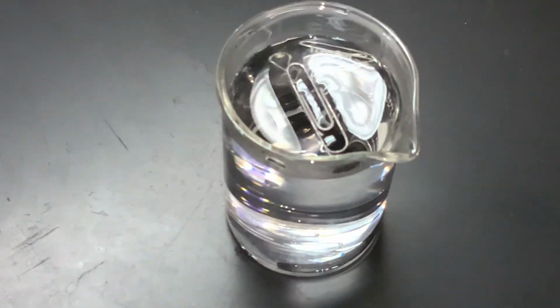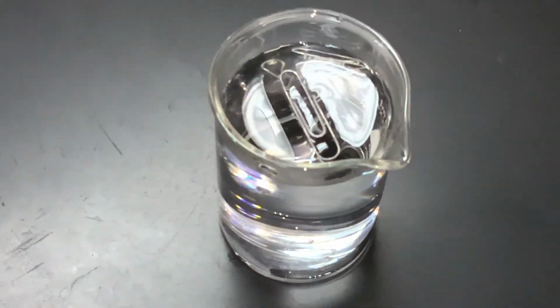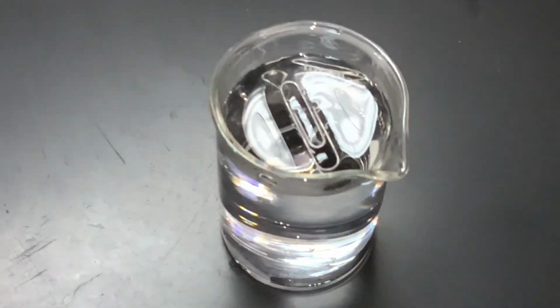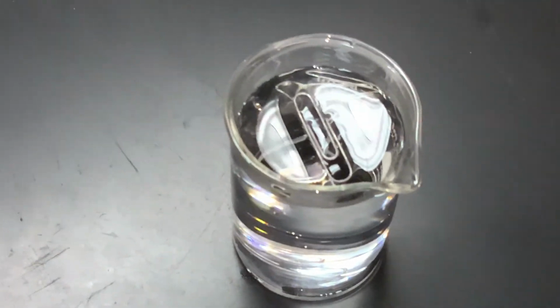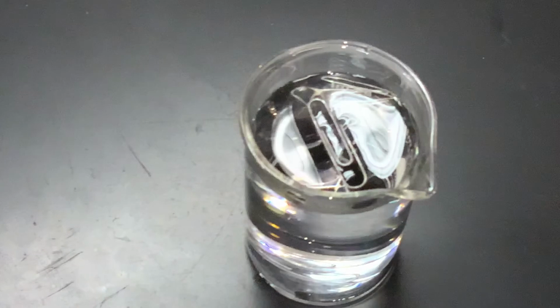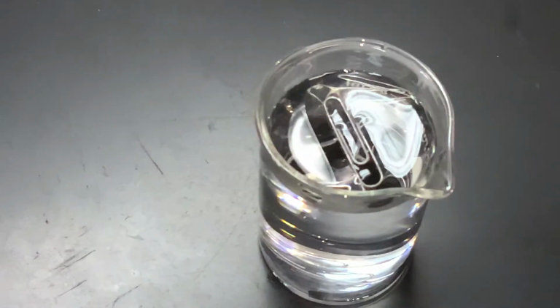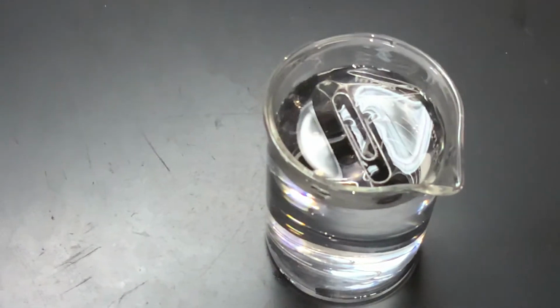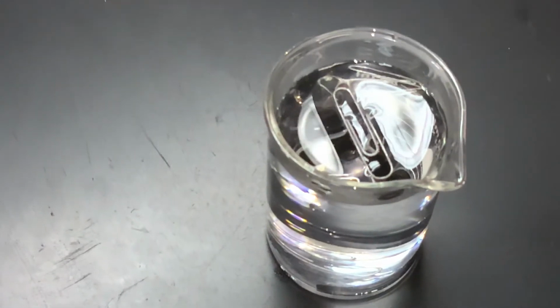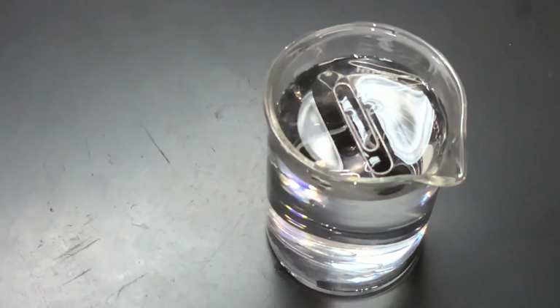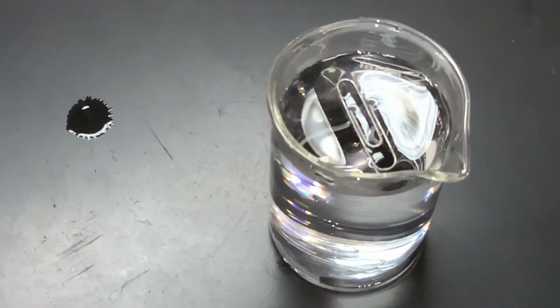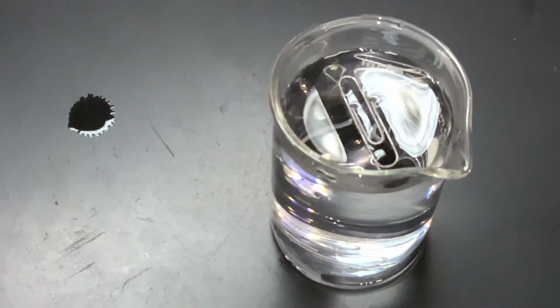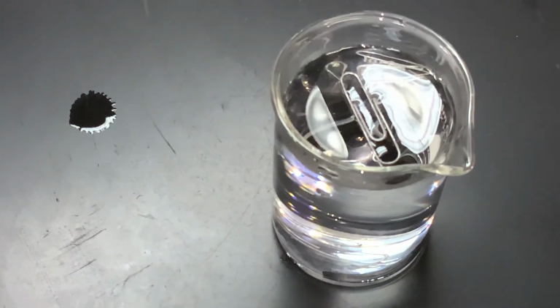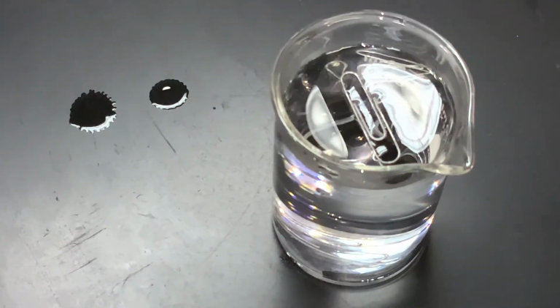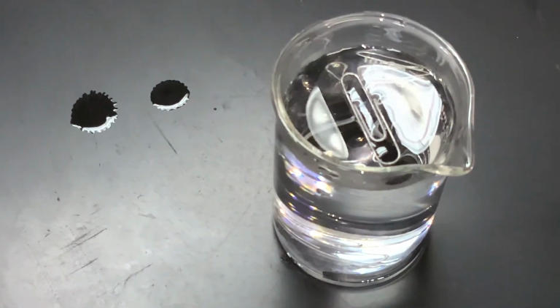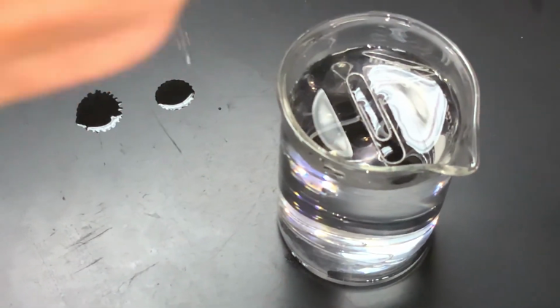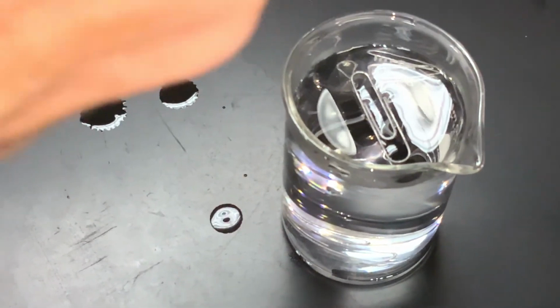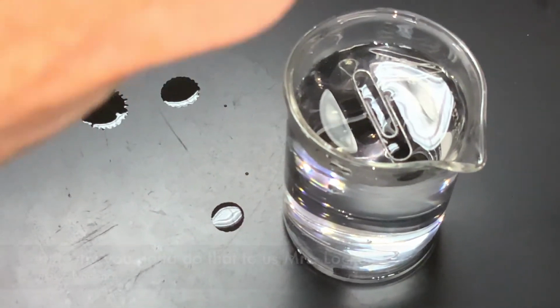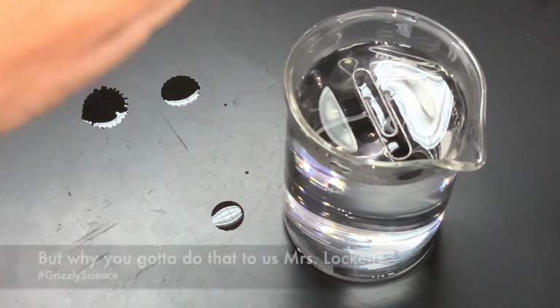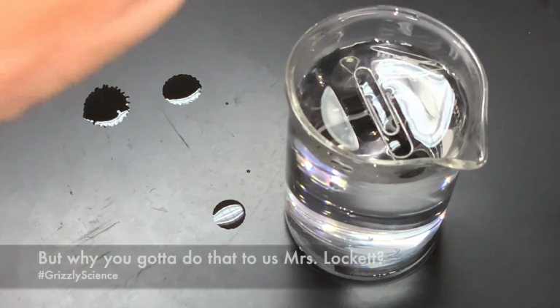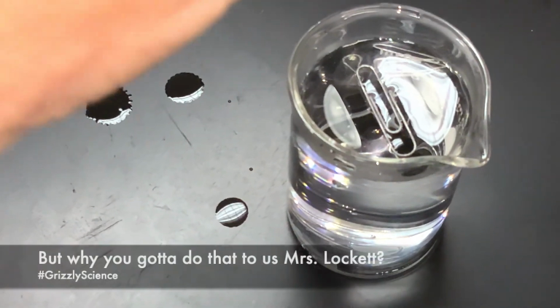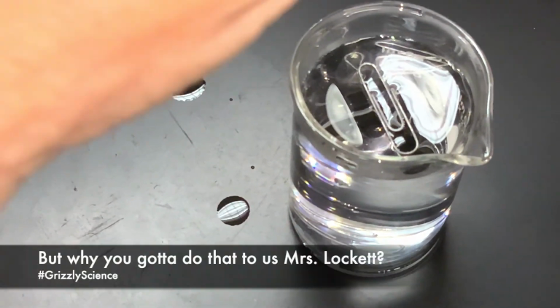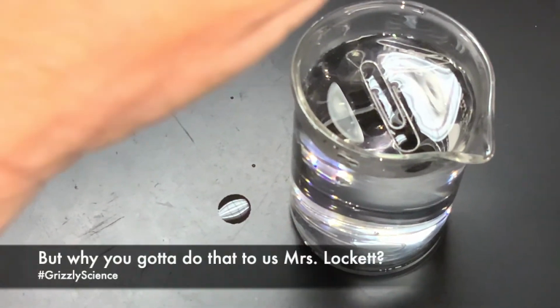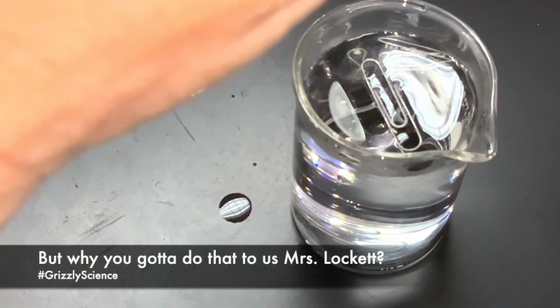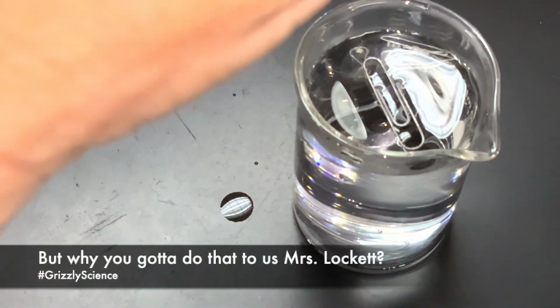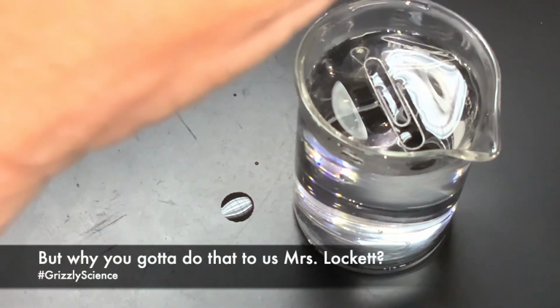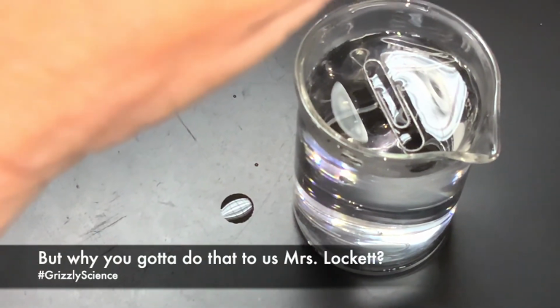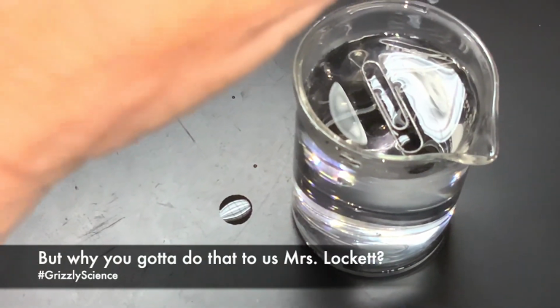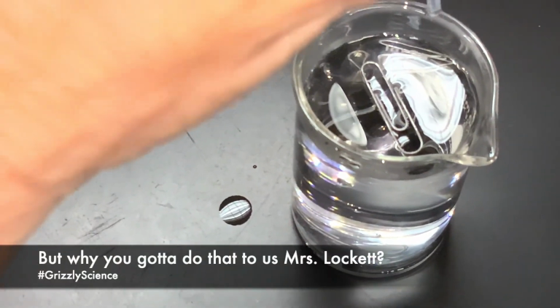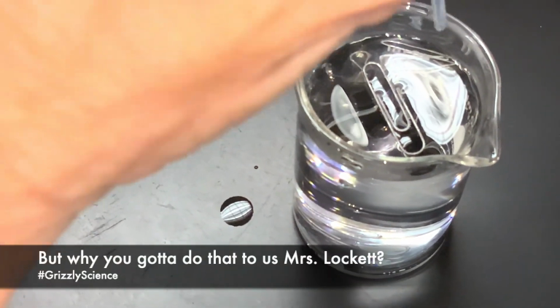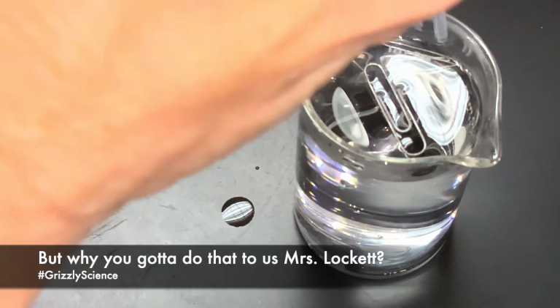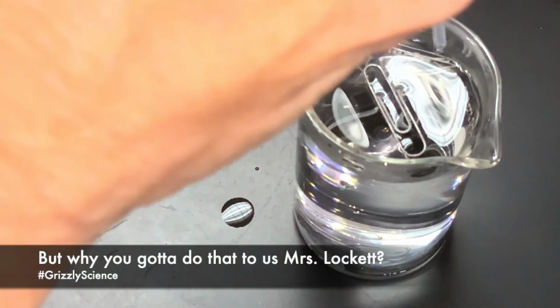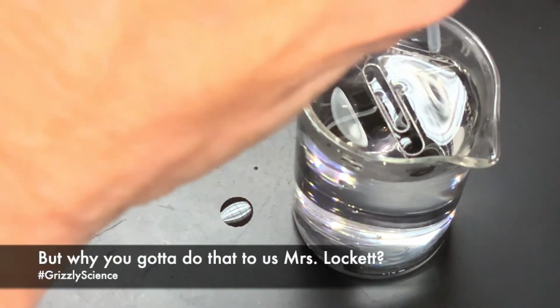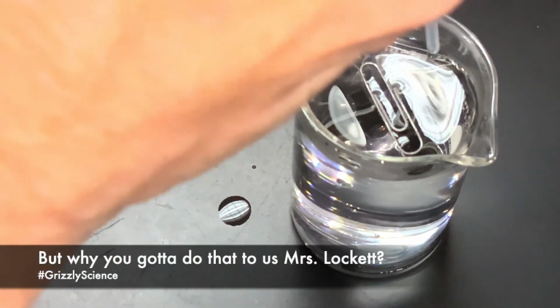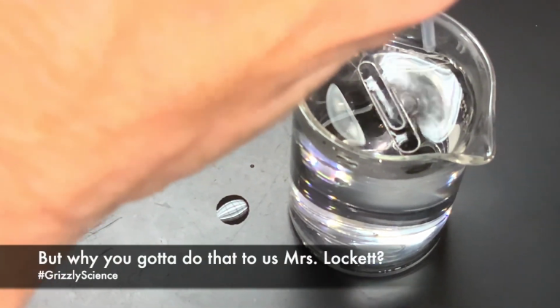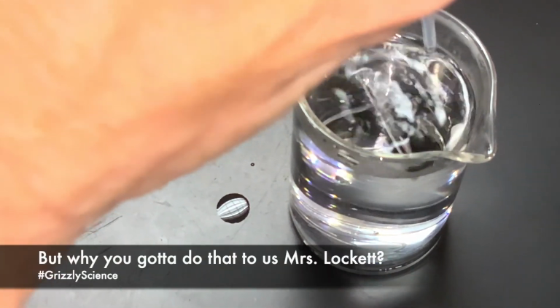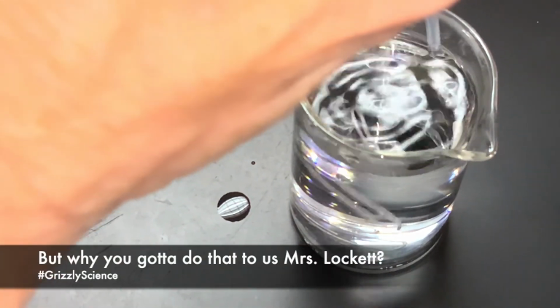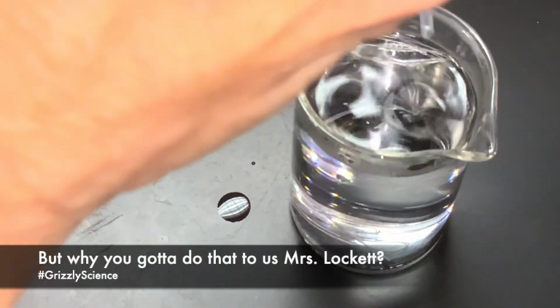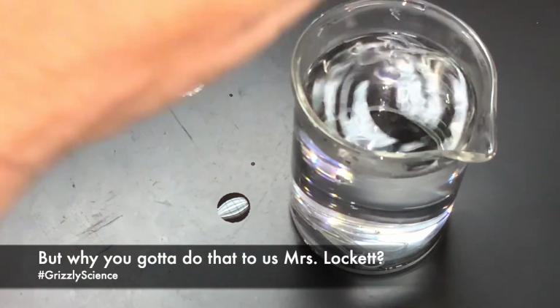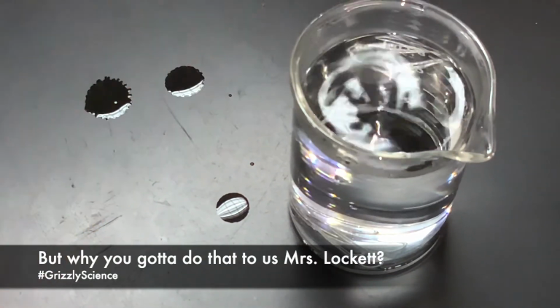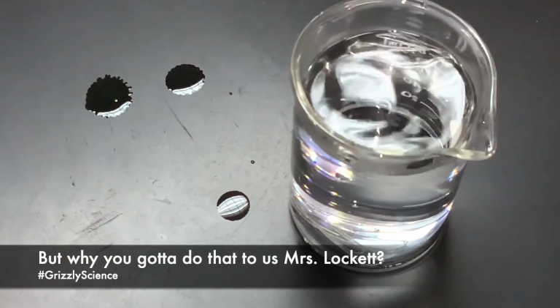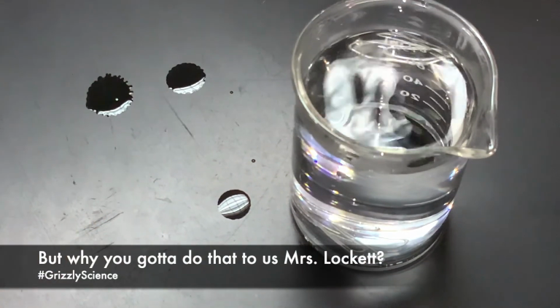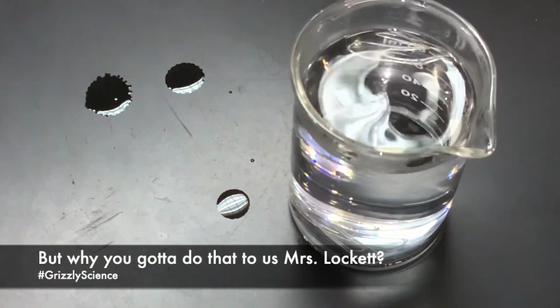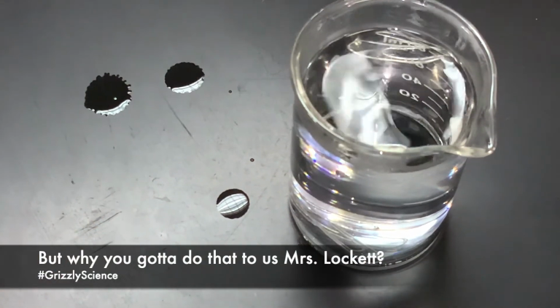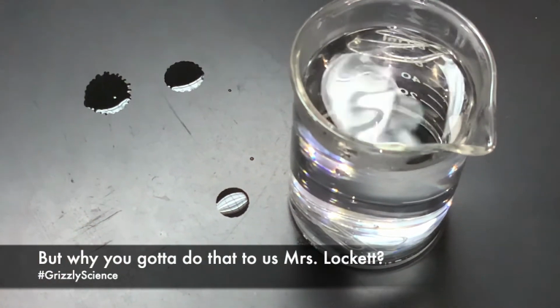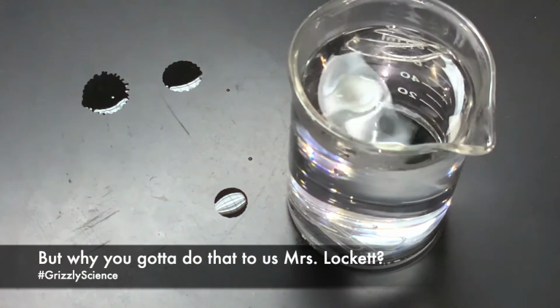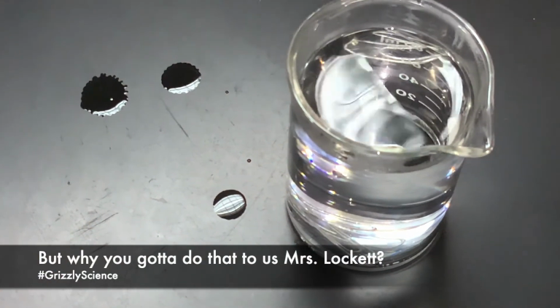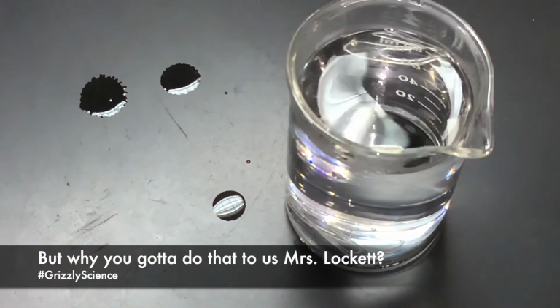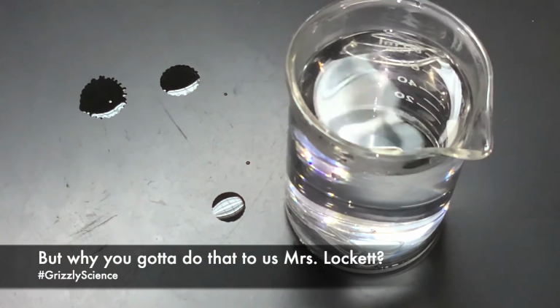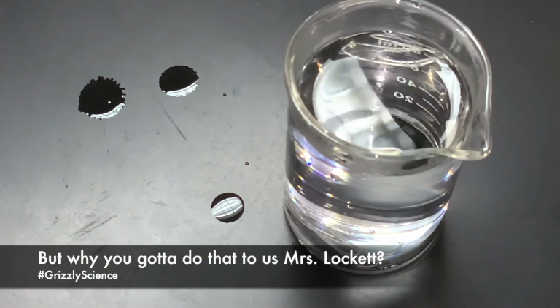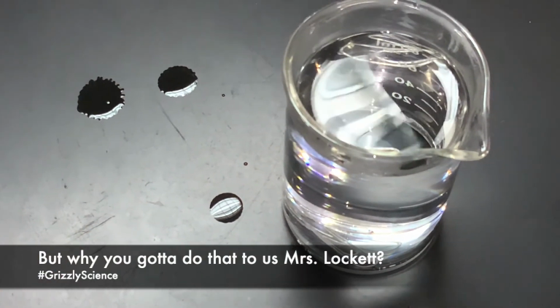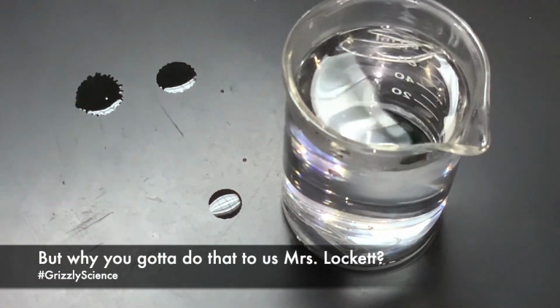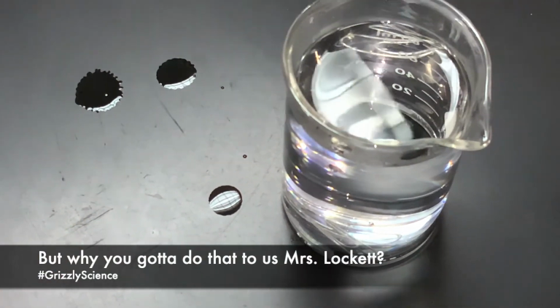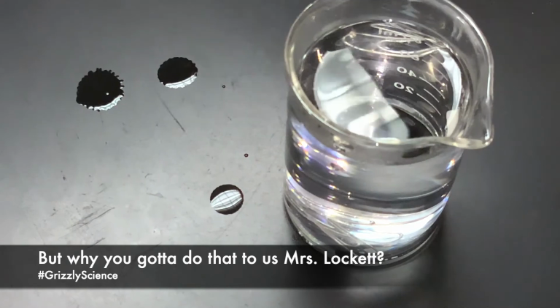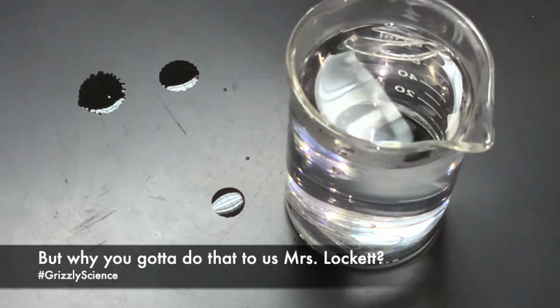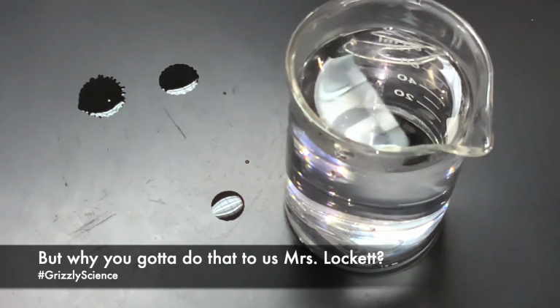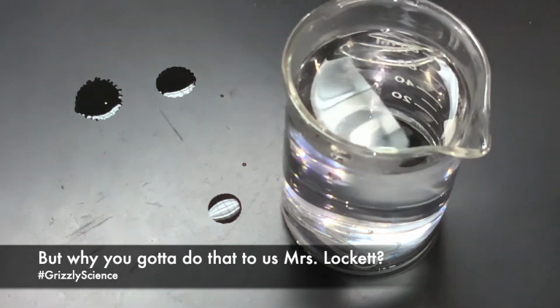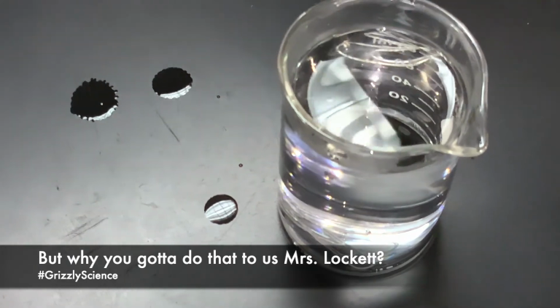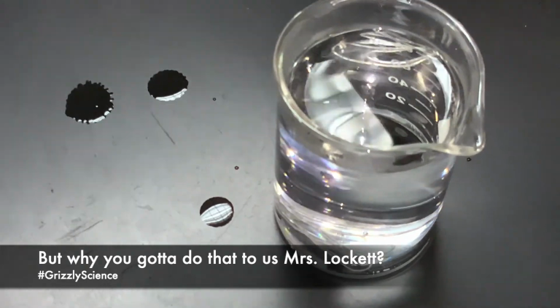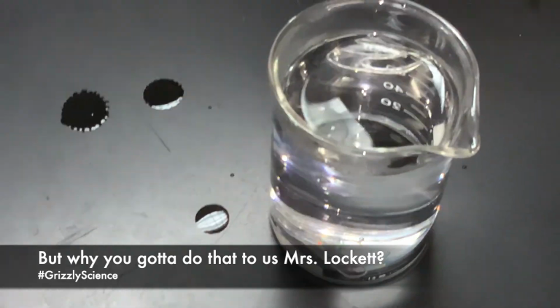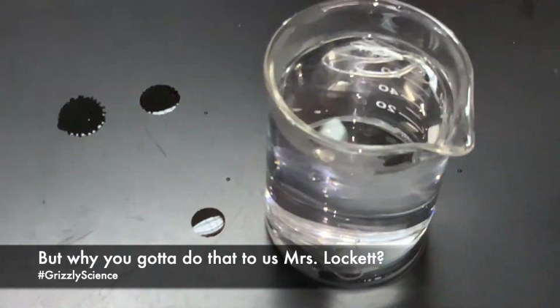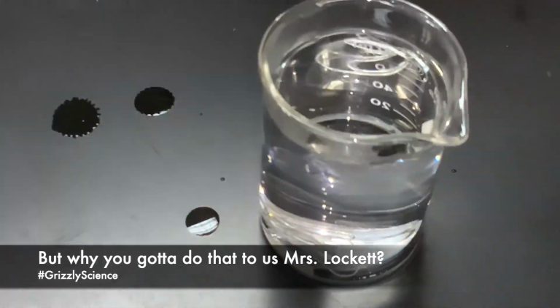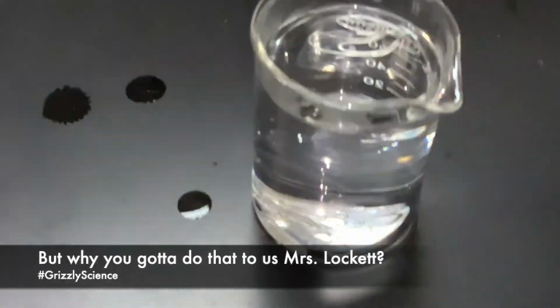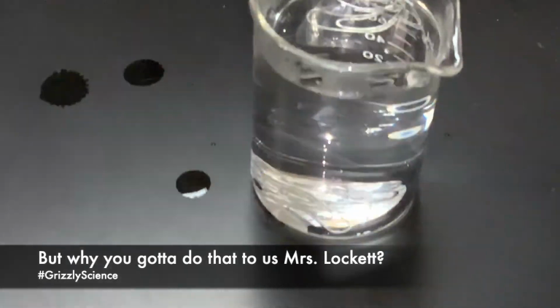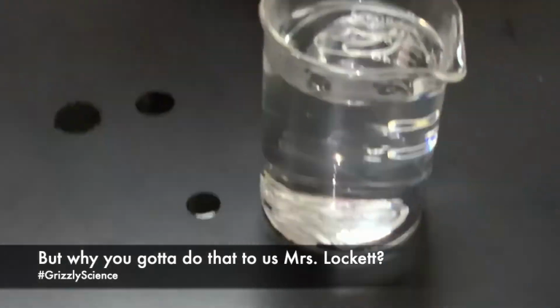We add one drop of soapy water — and gone, and it's gone, and it's gone.